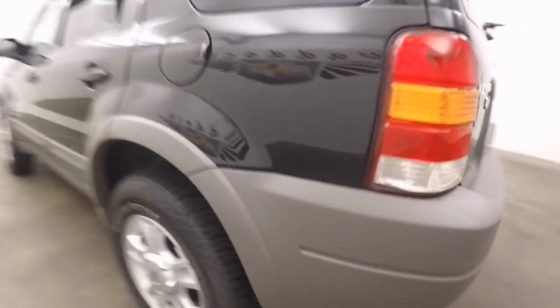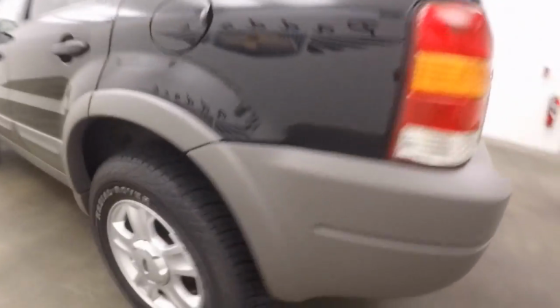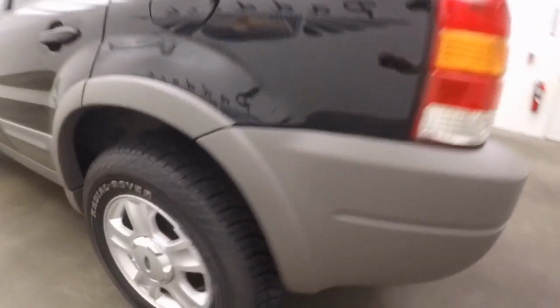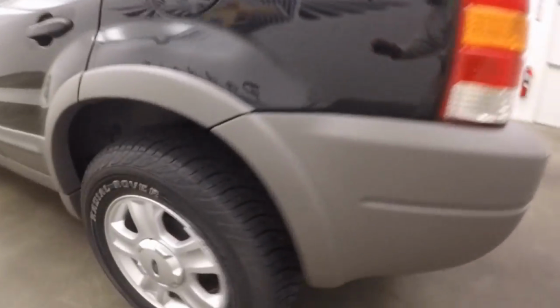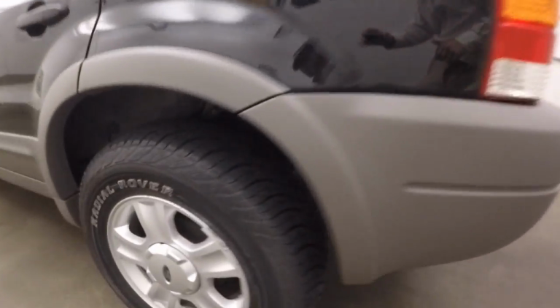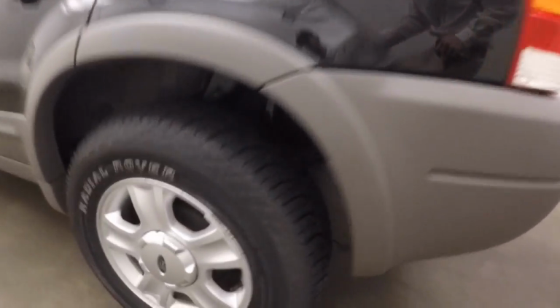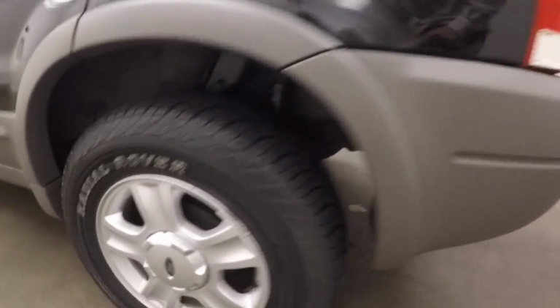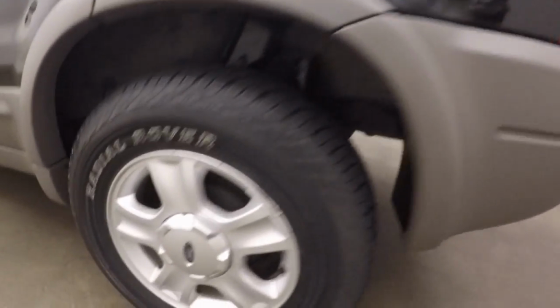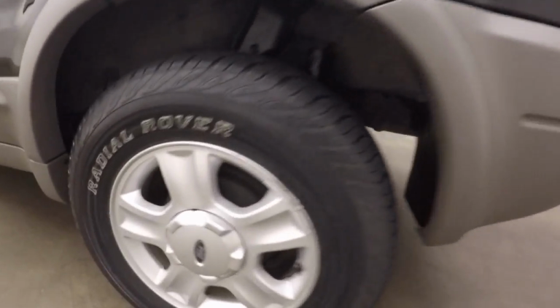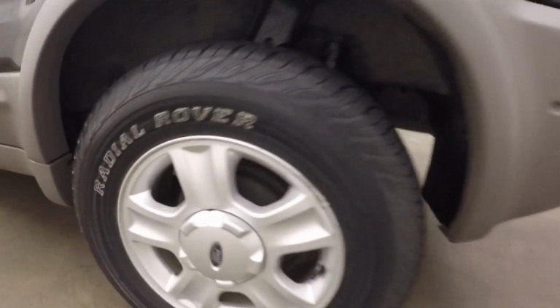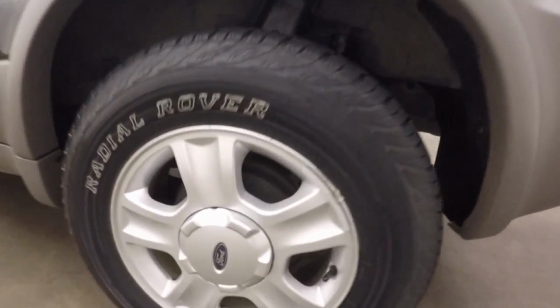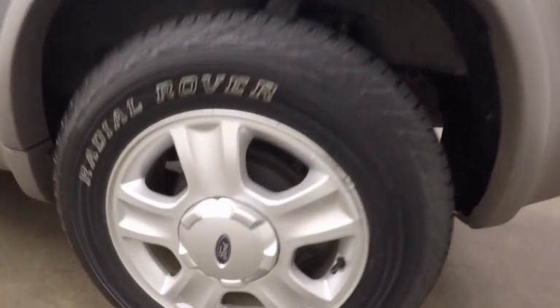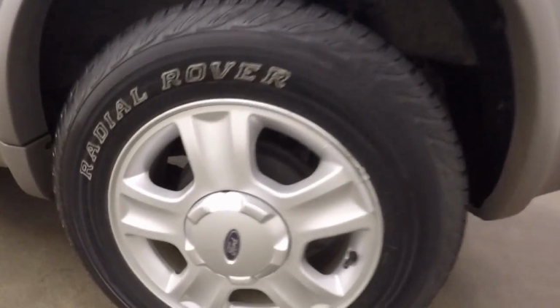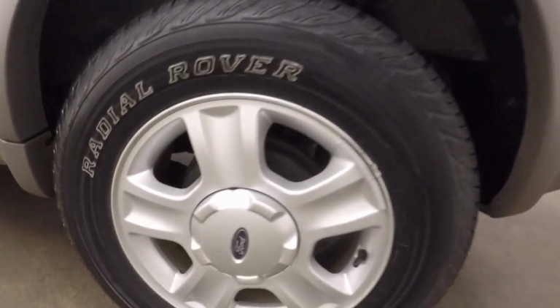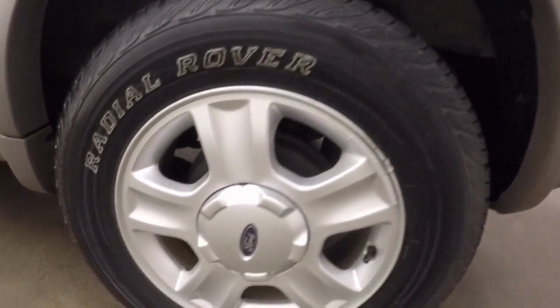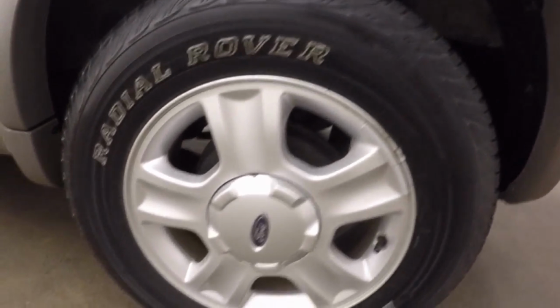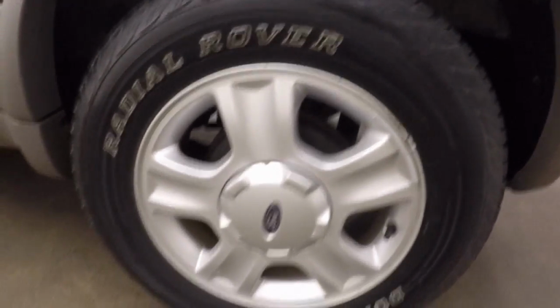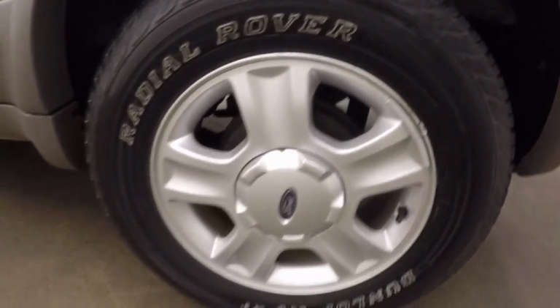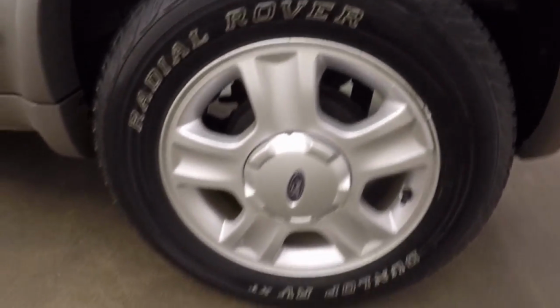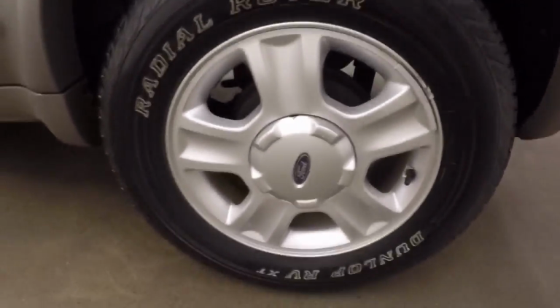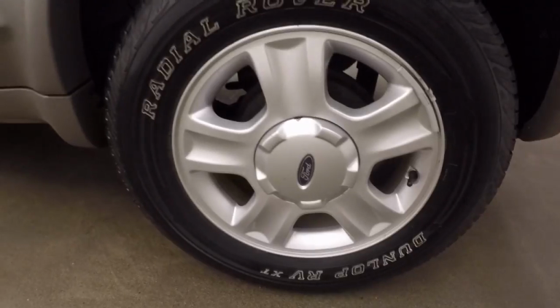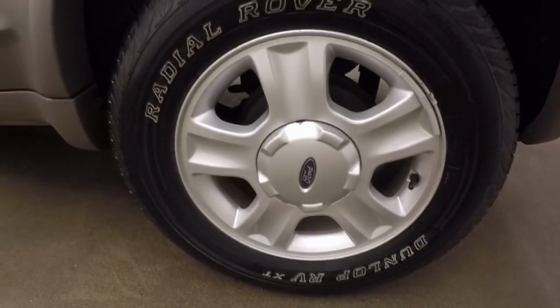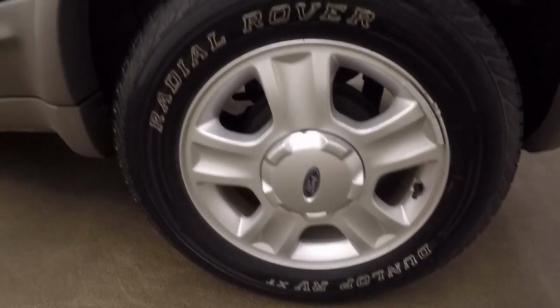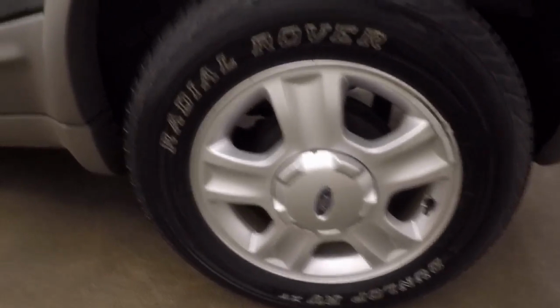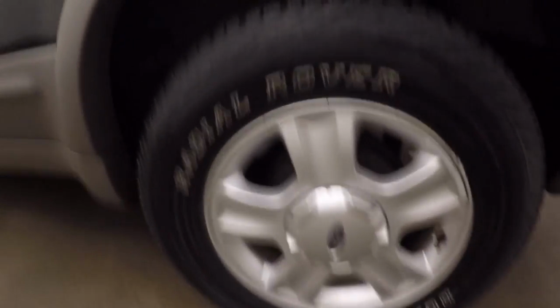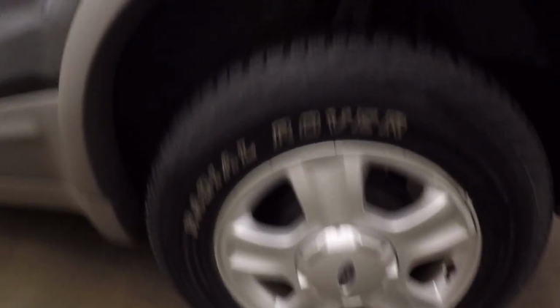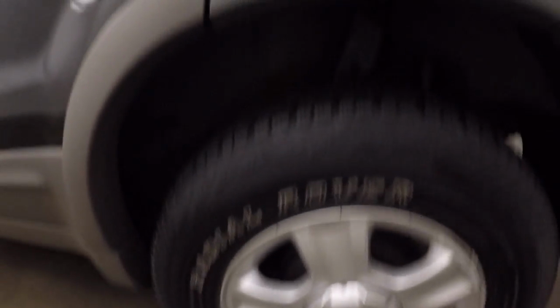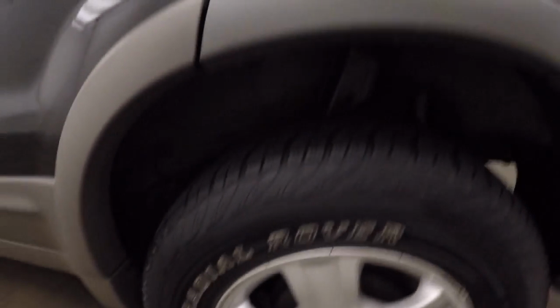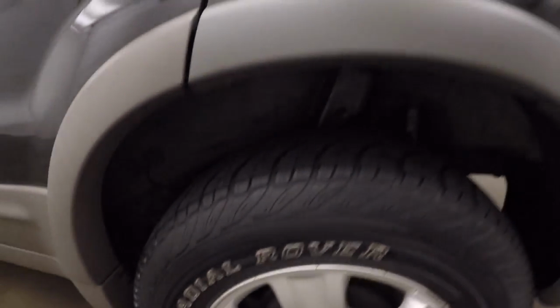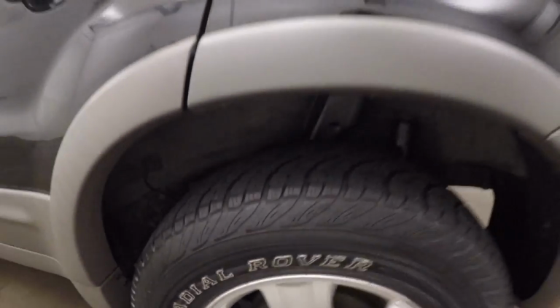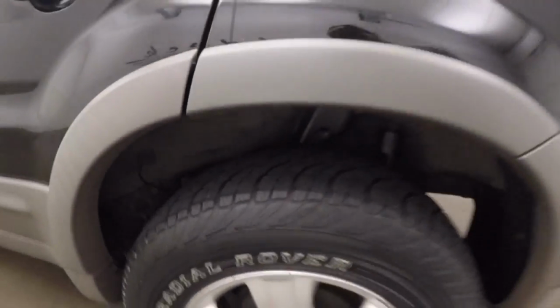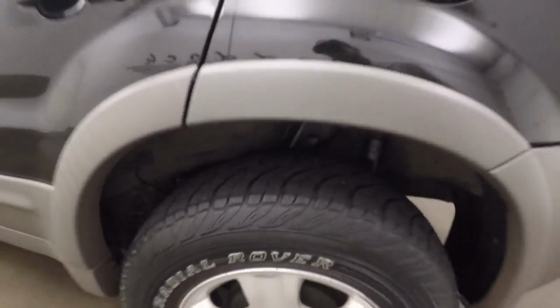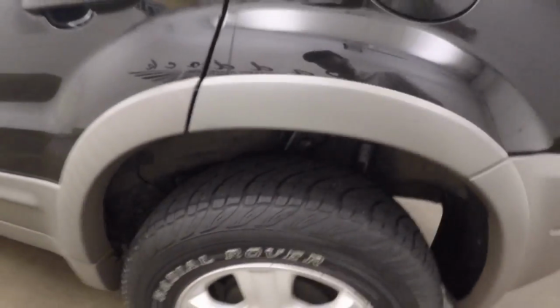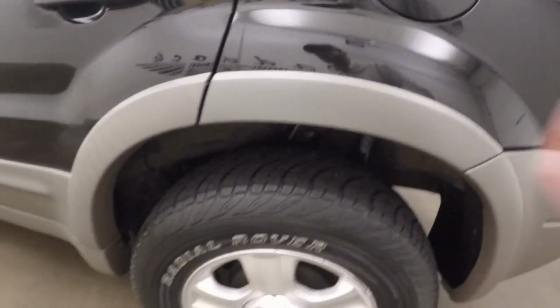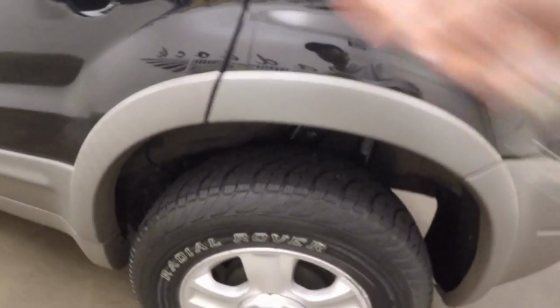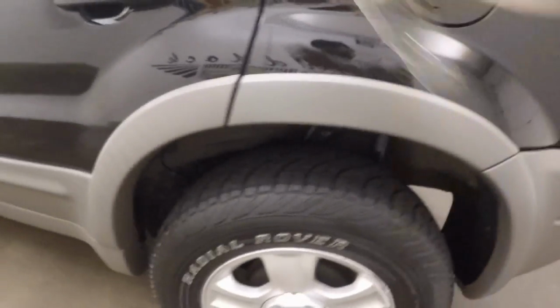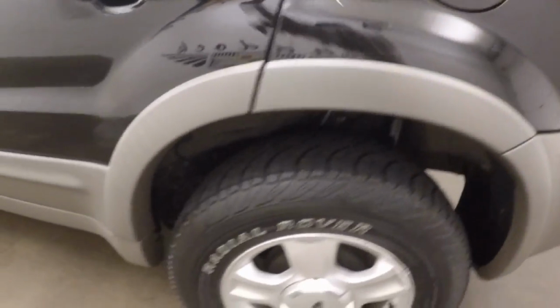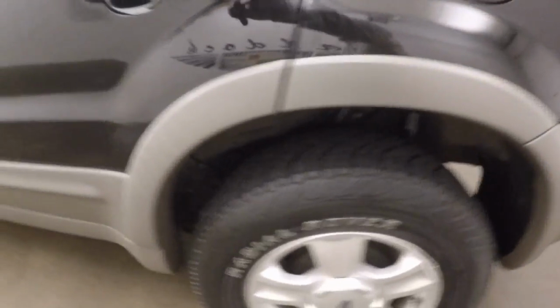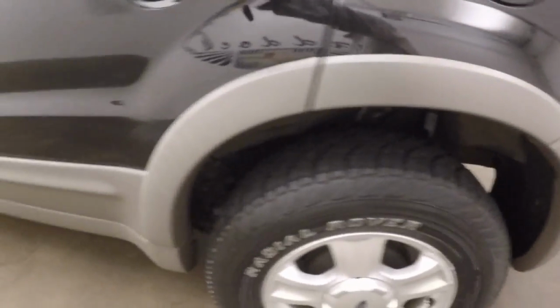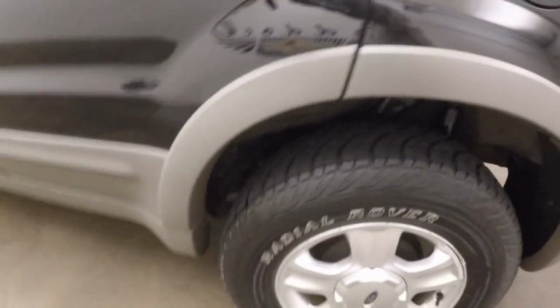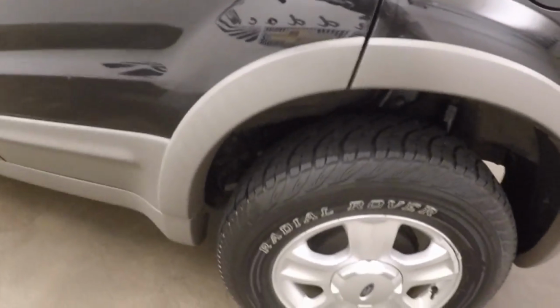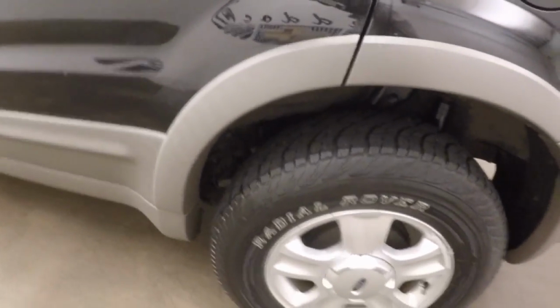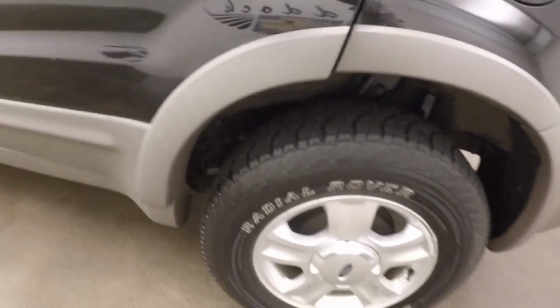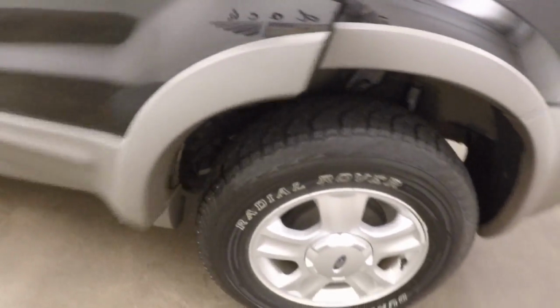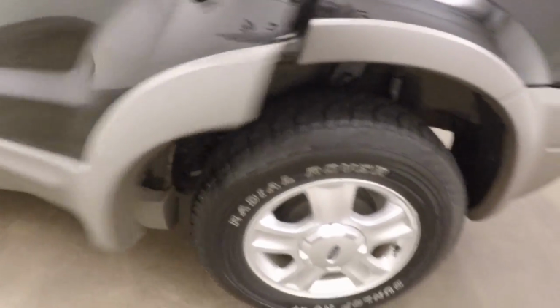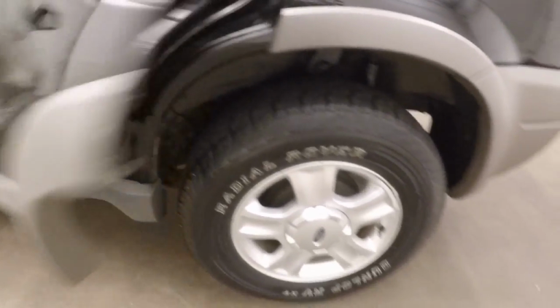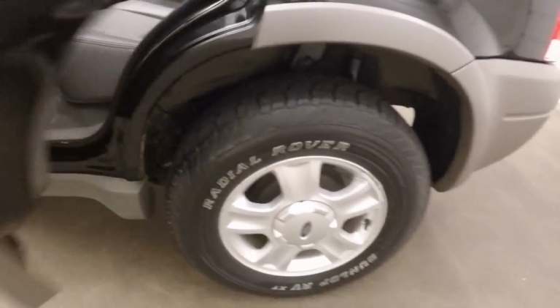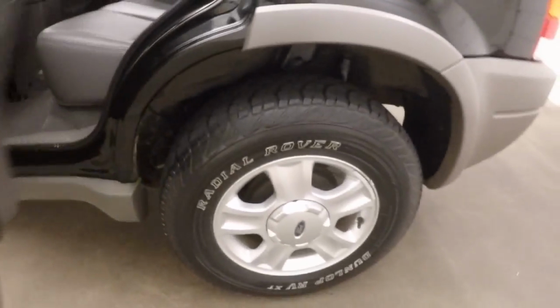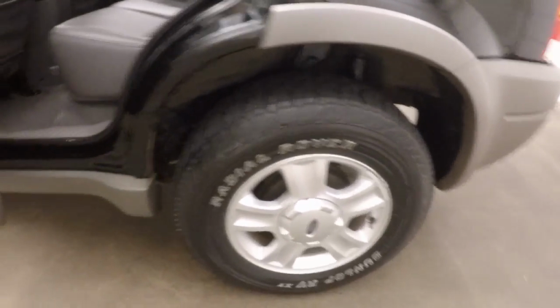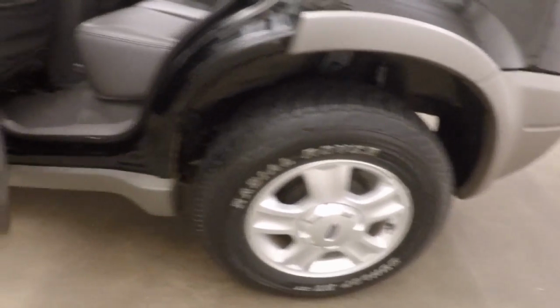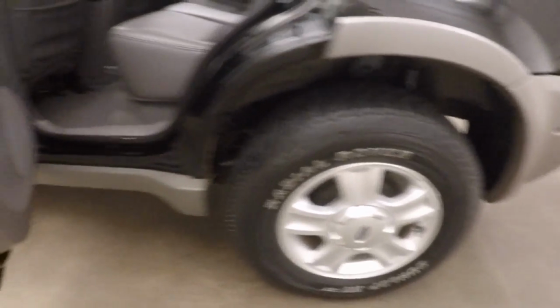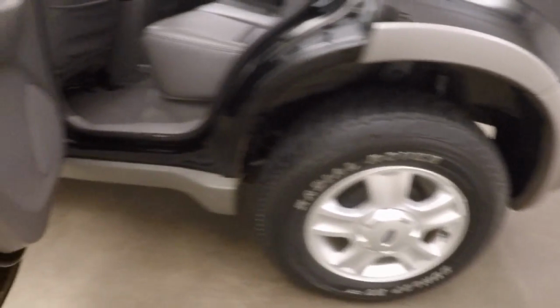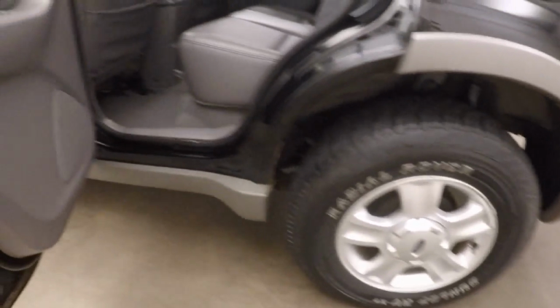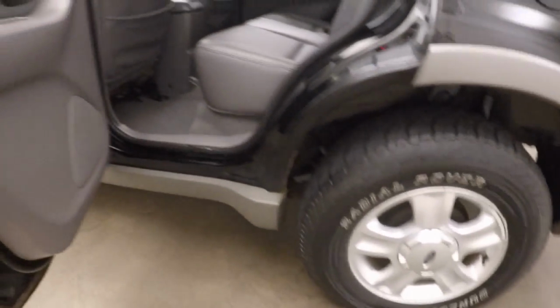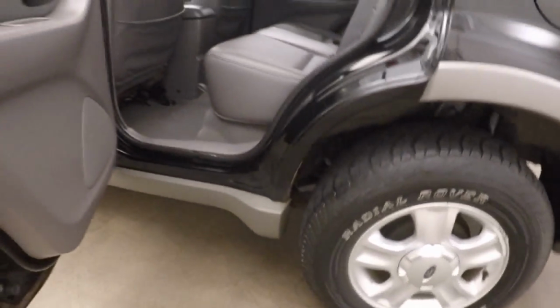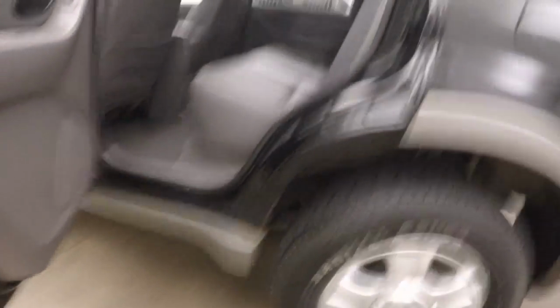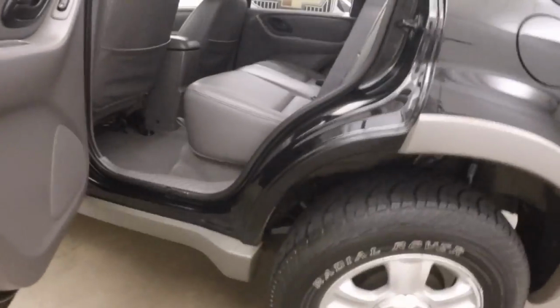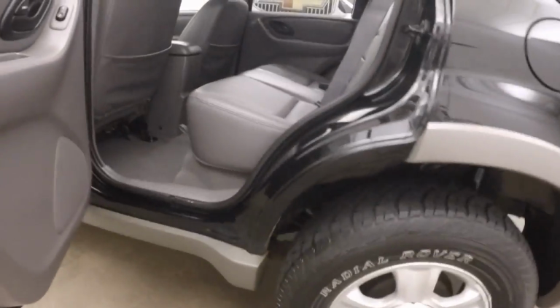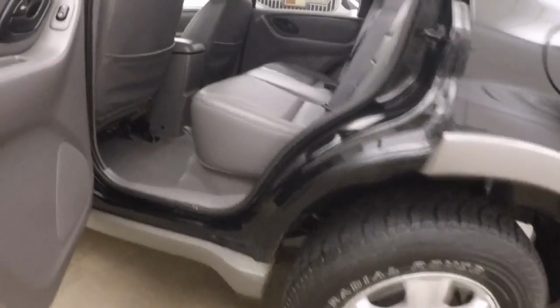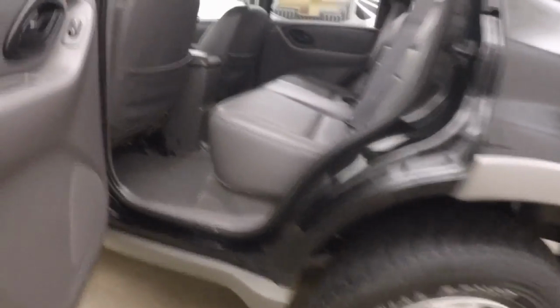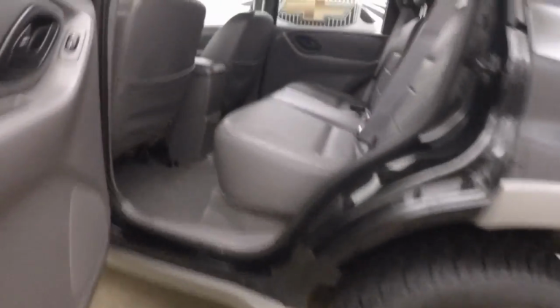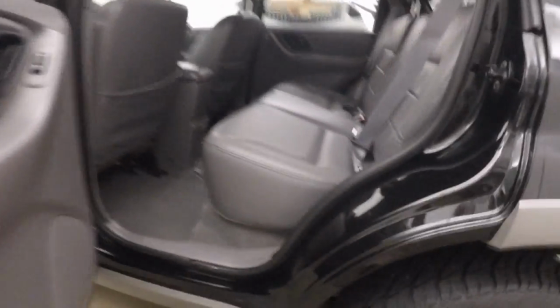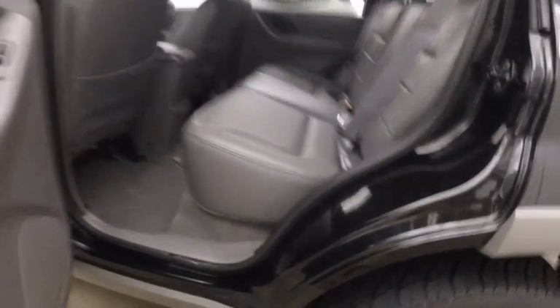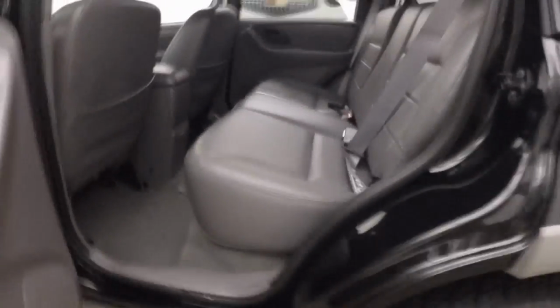Around the side, you can see nice alloy wheels and good tires. I'd say there's probably about 60% tread left on them, if not more.